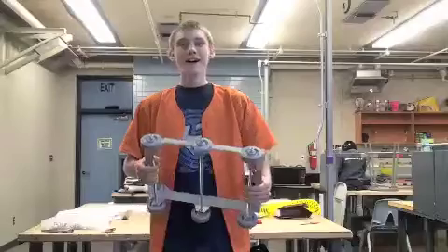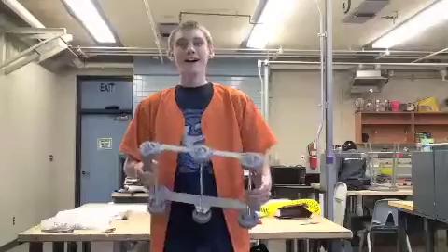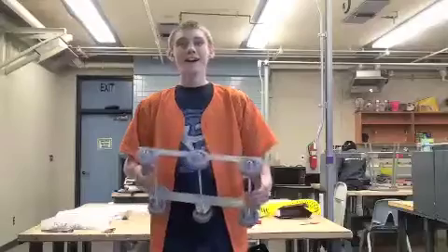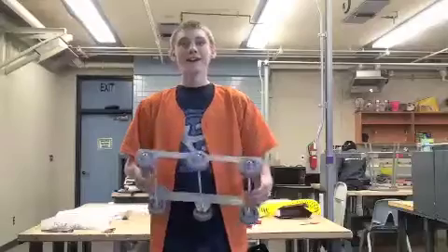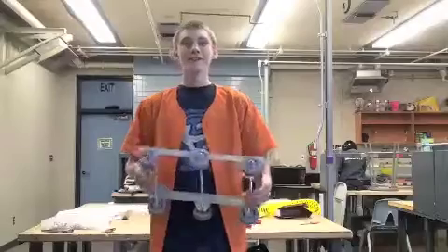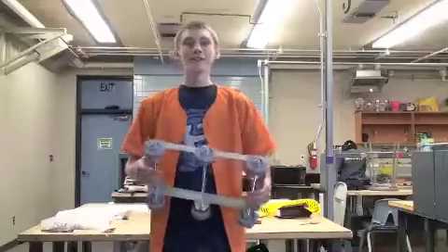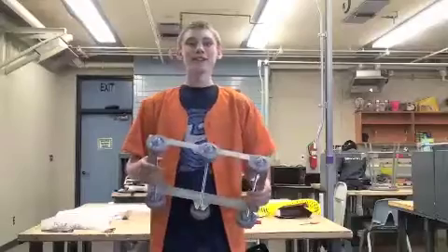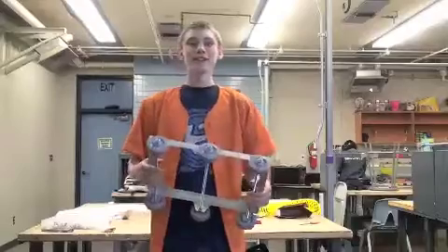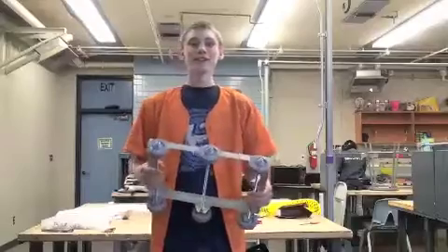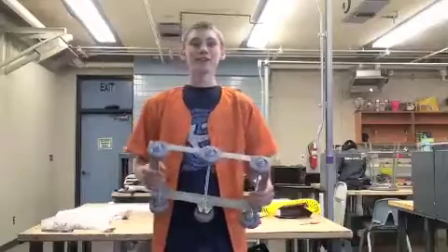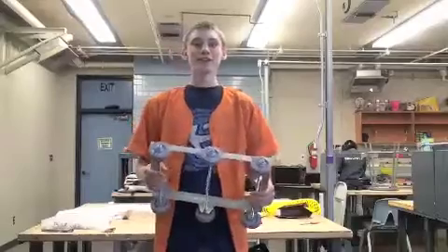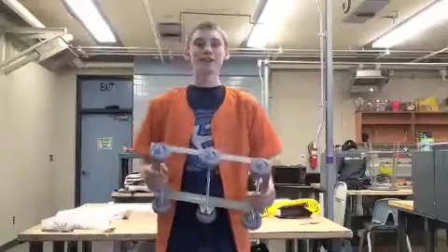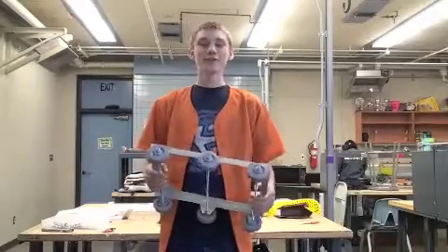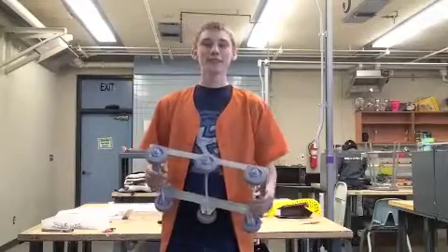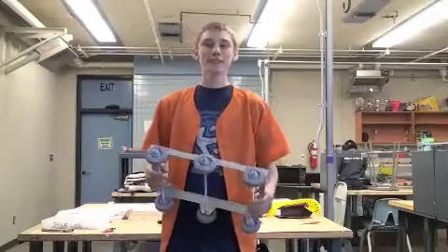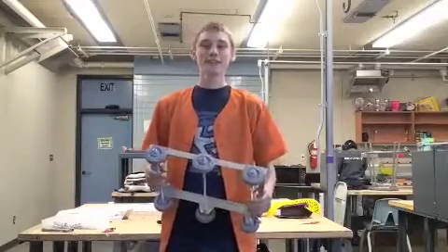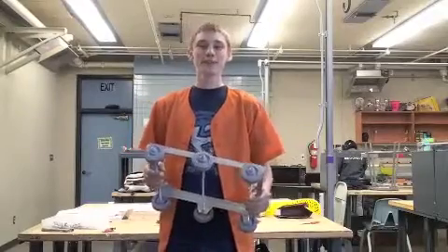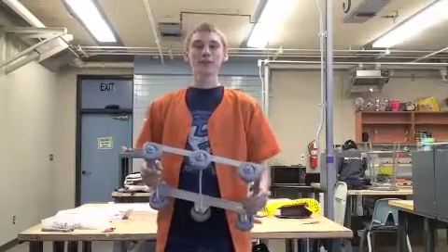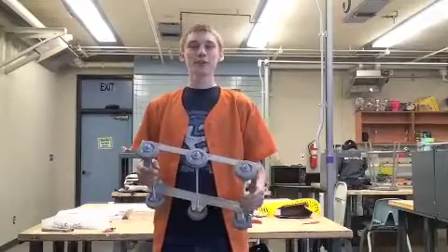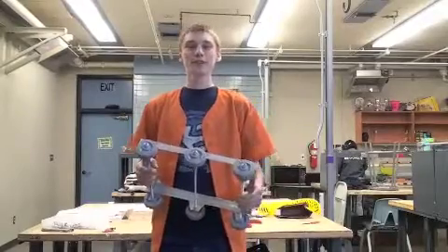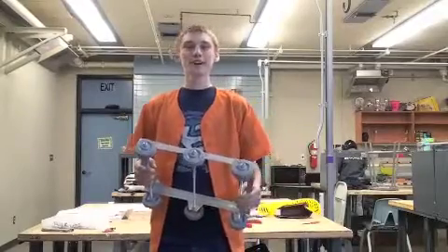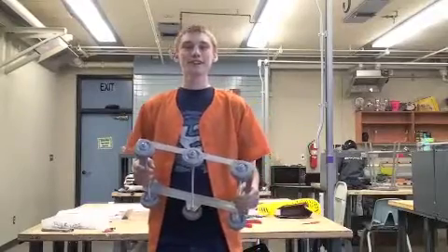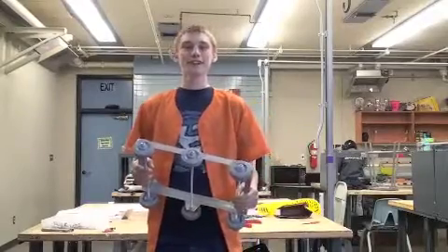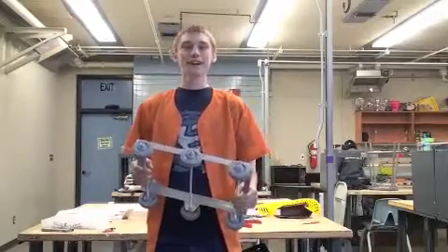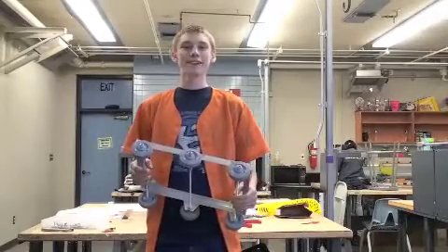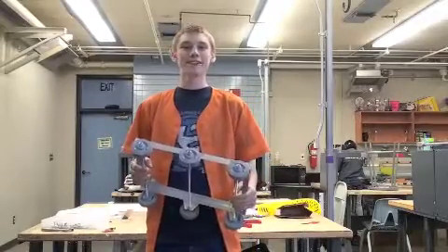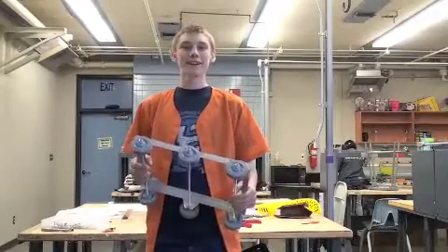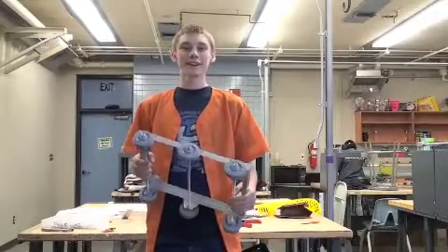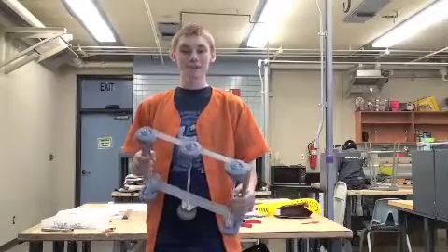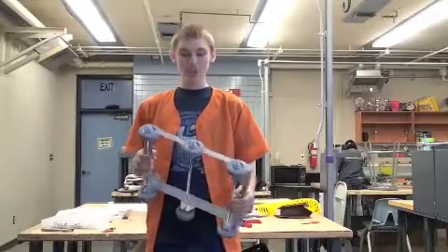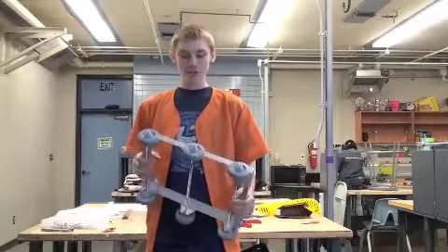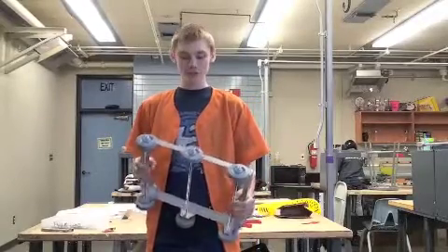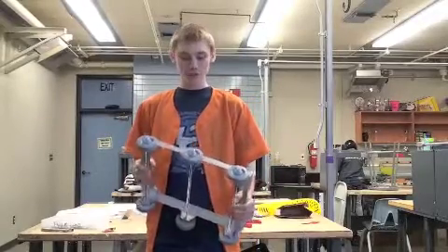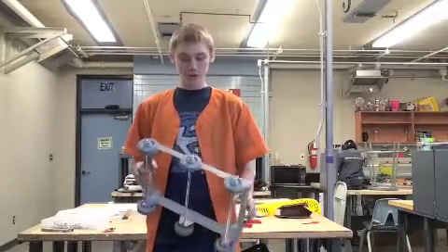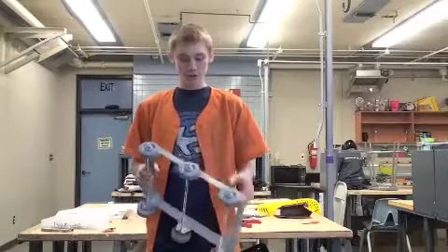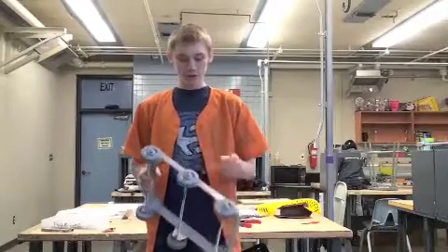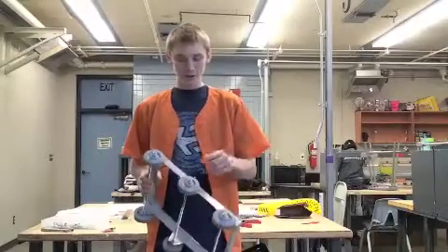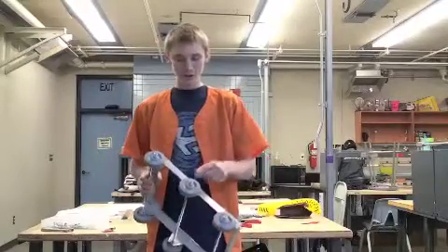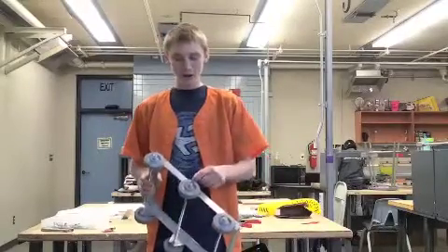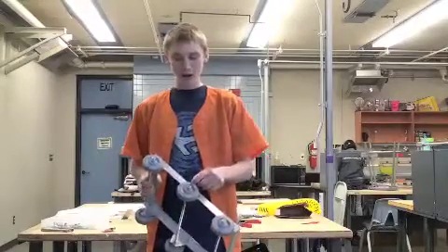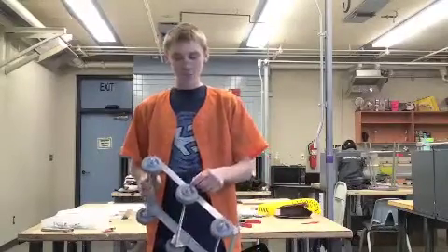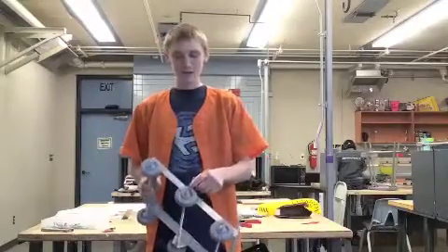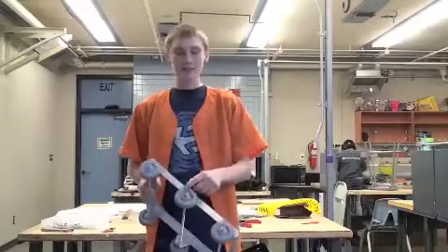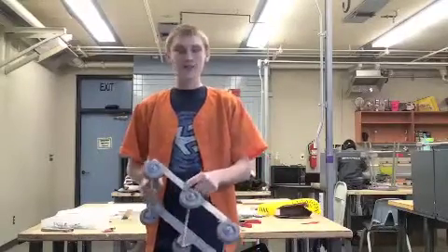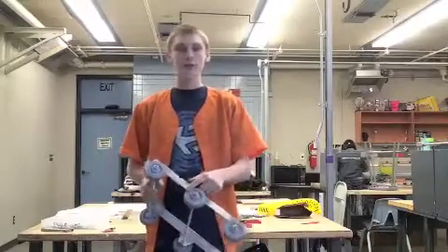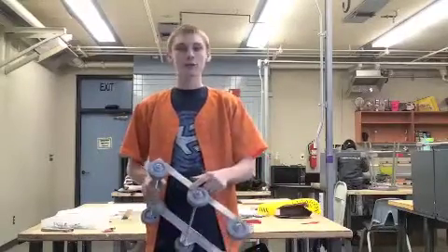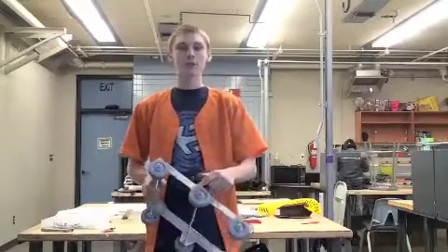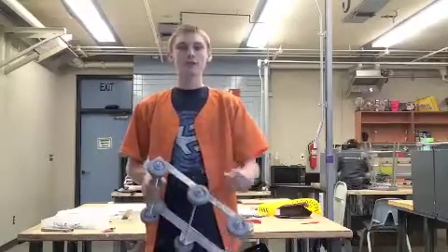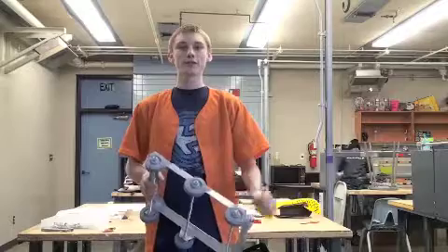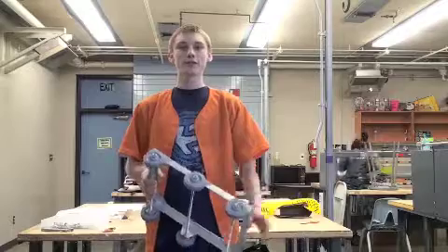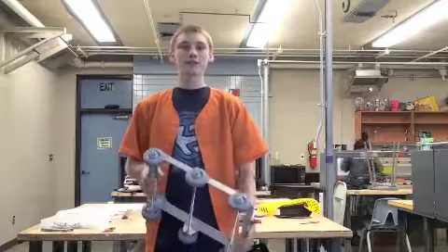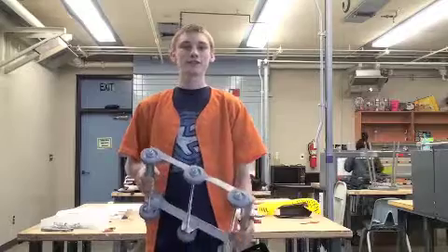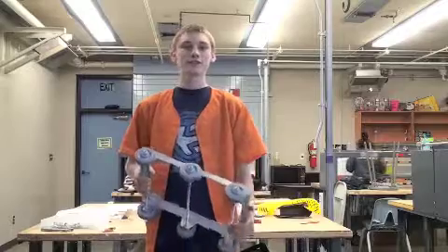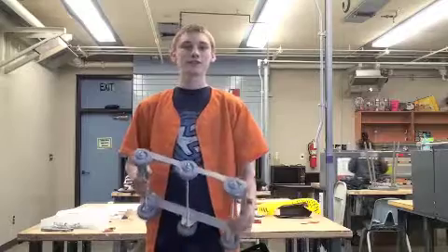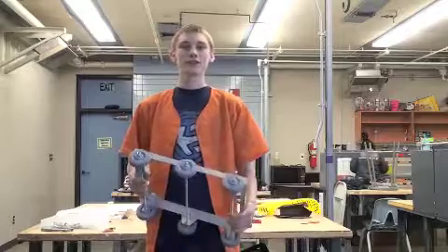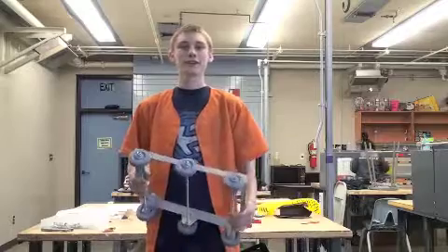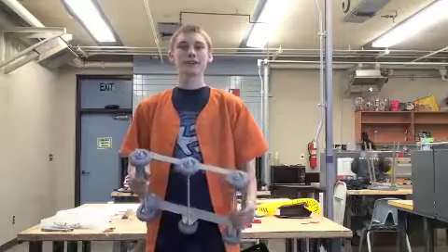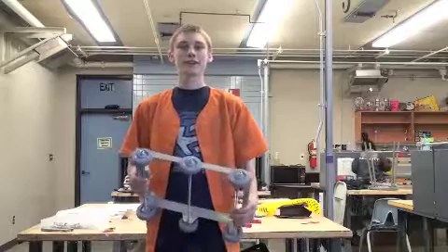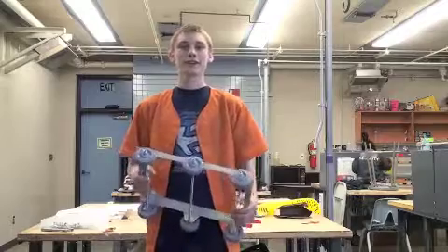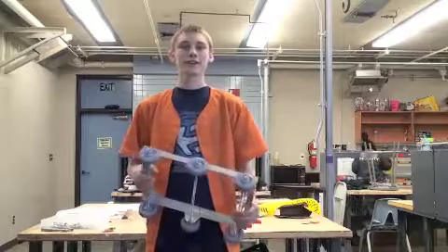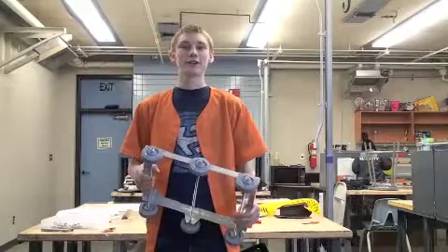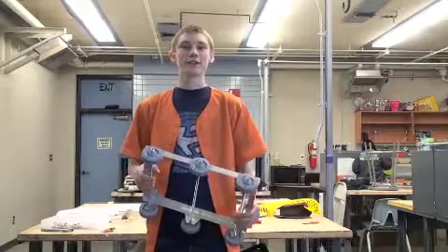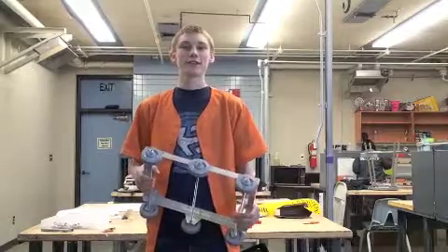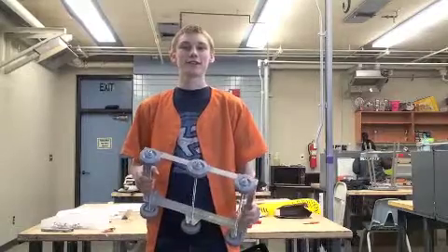Hi, I'm Sam Bartell from Team 399, and I'm going to show you how the drop of the center wheel affects turning characteristics.